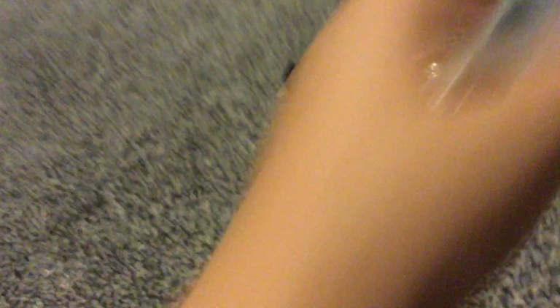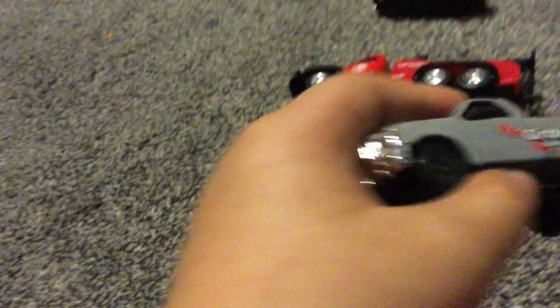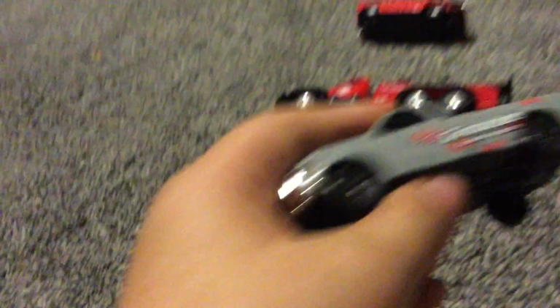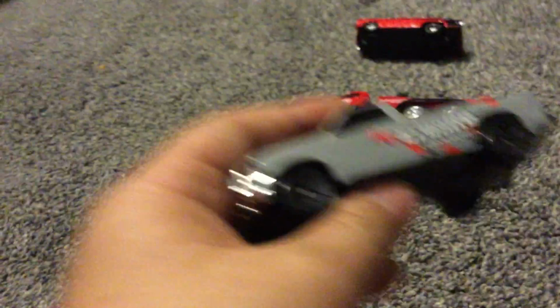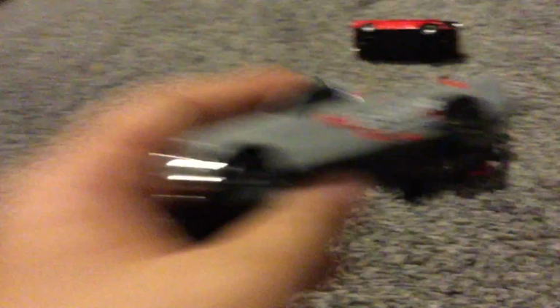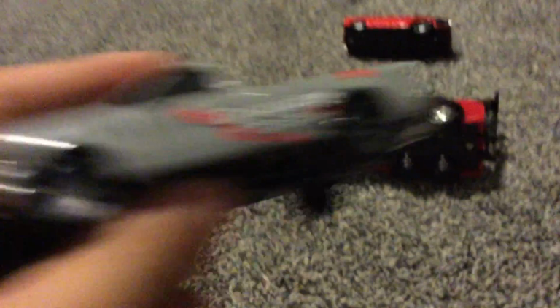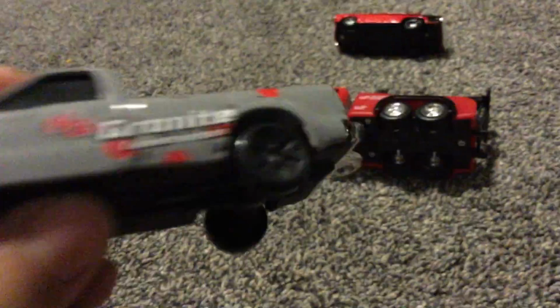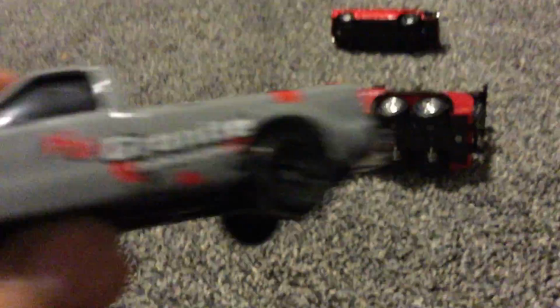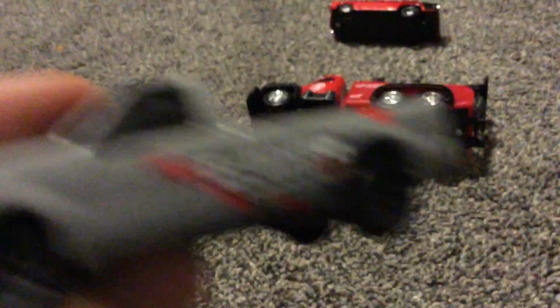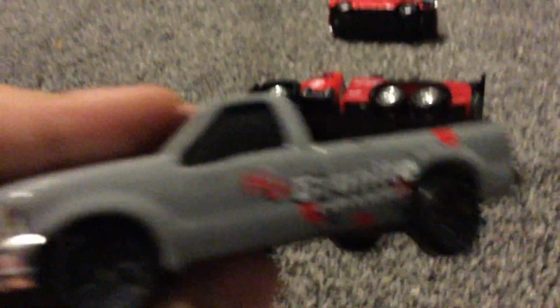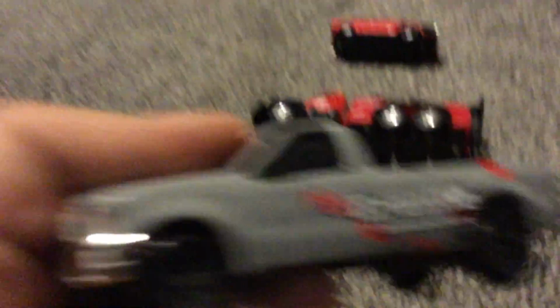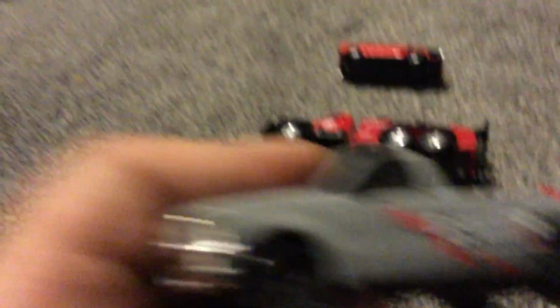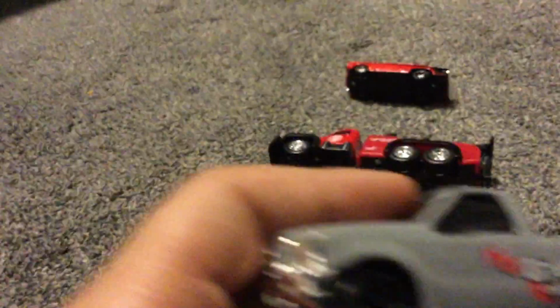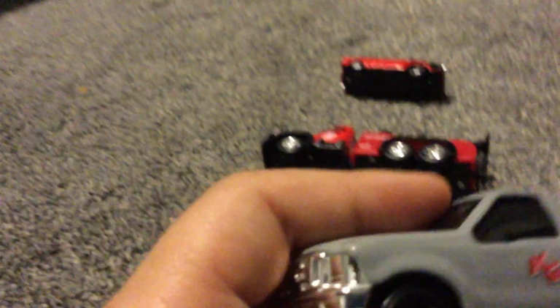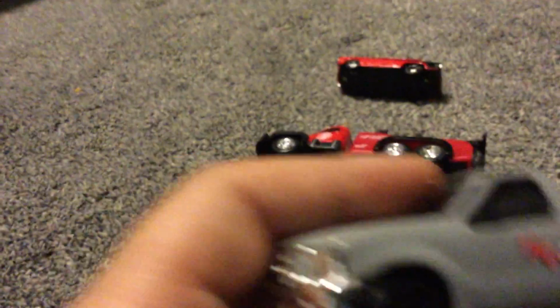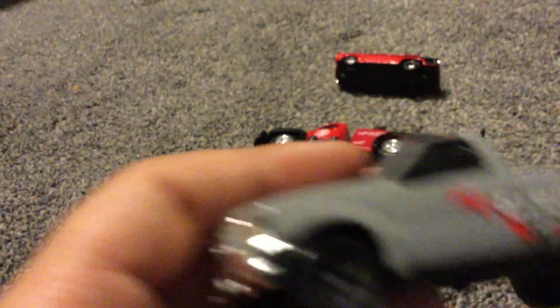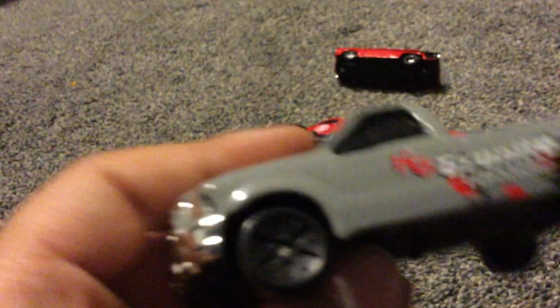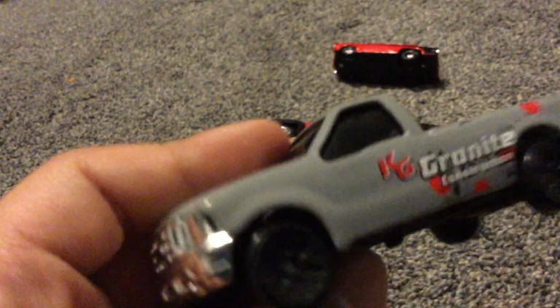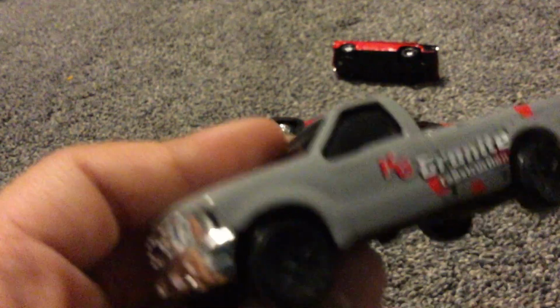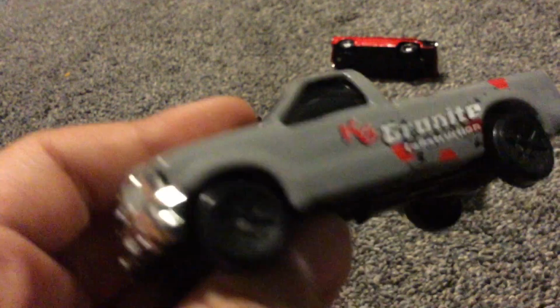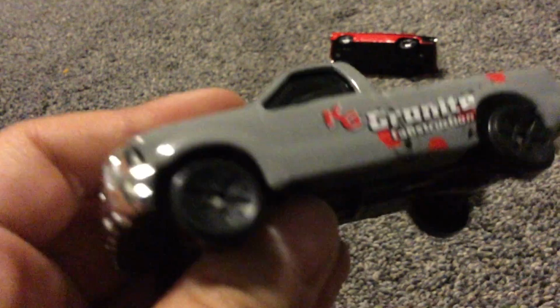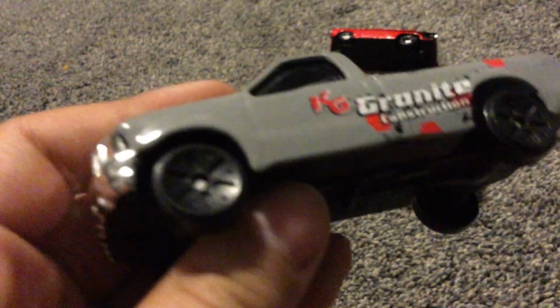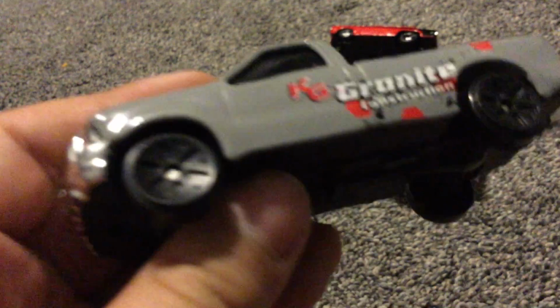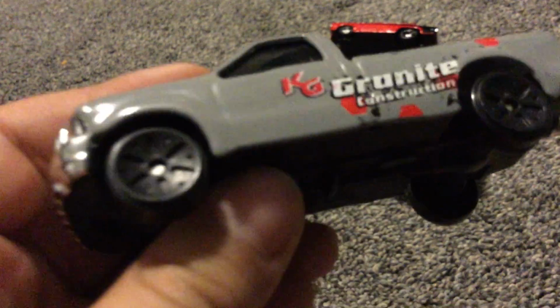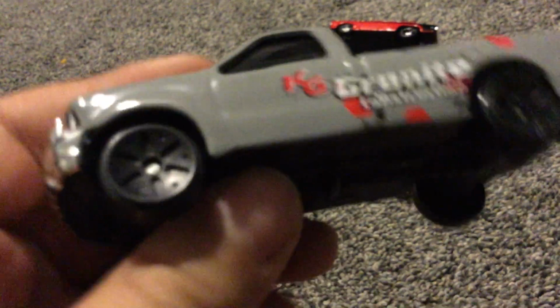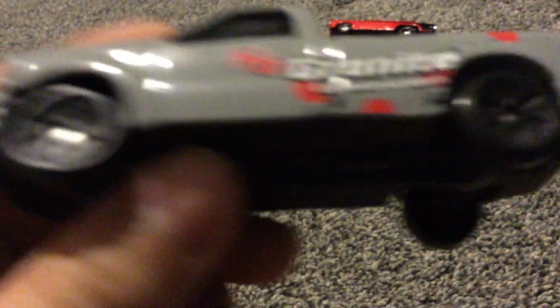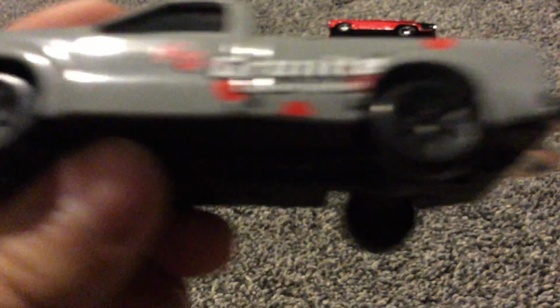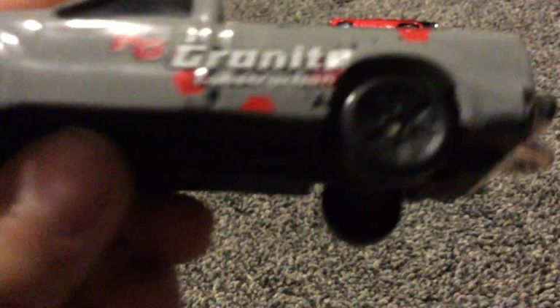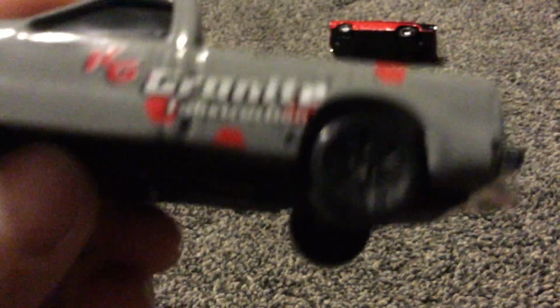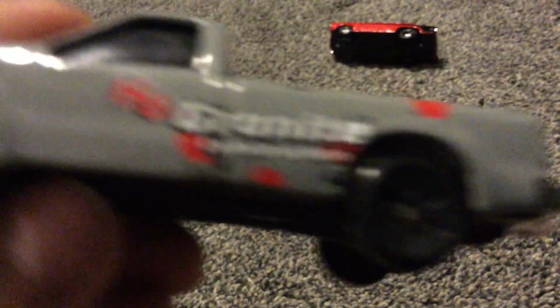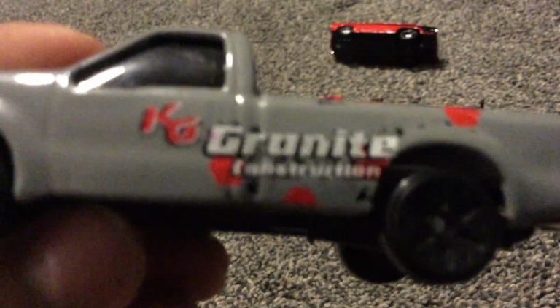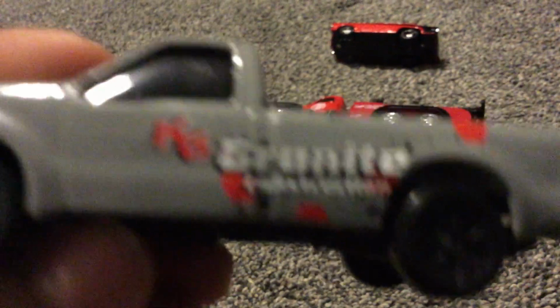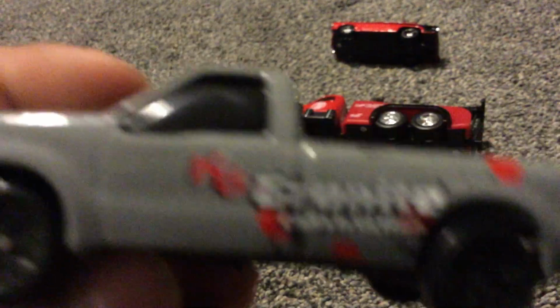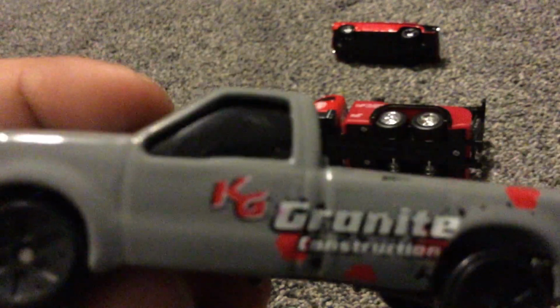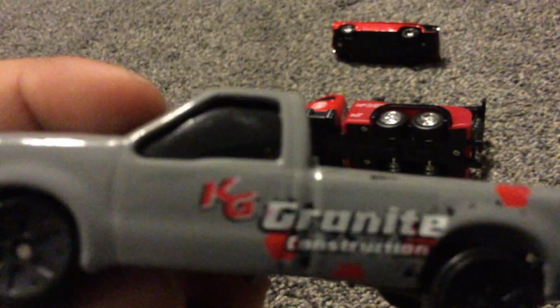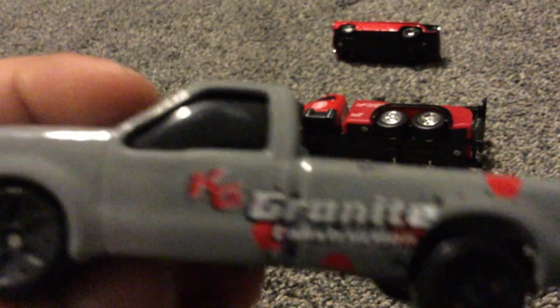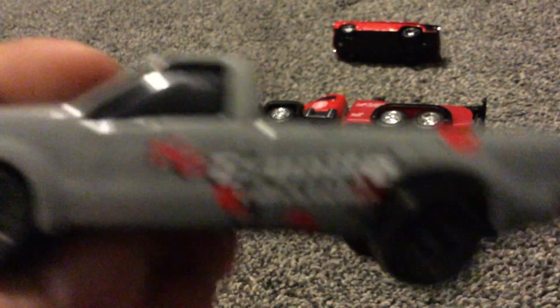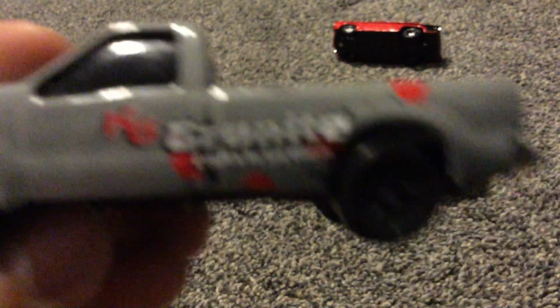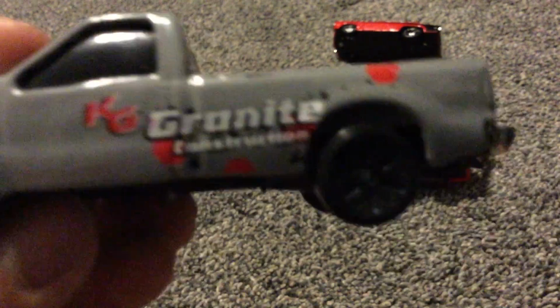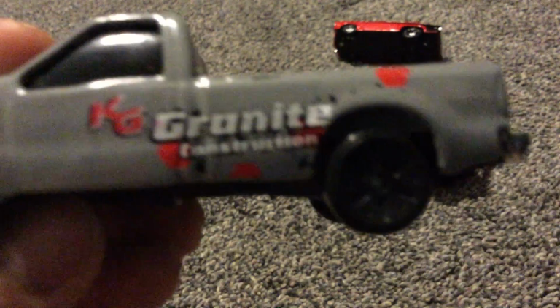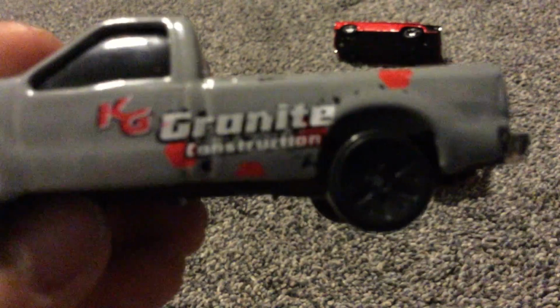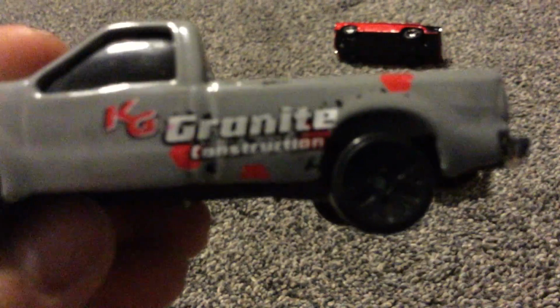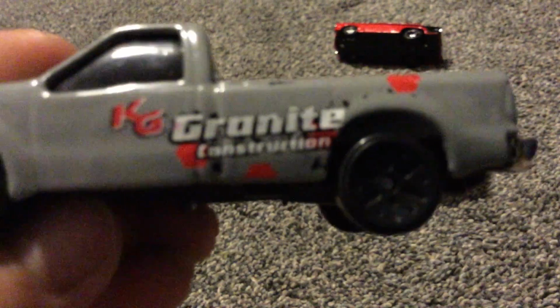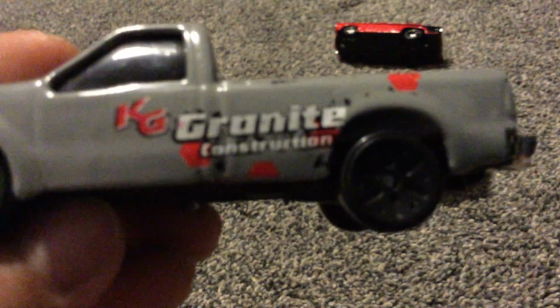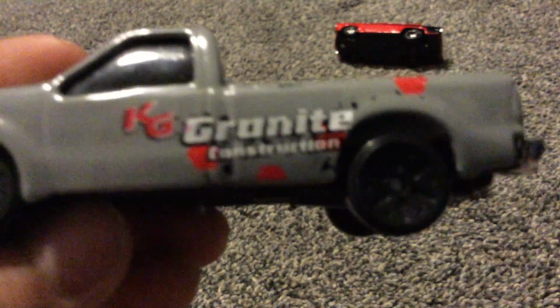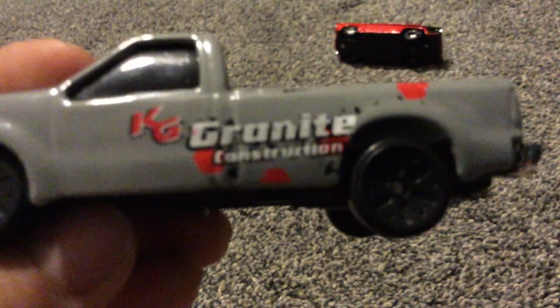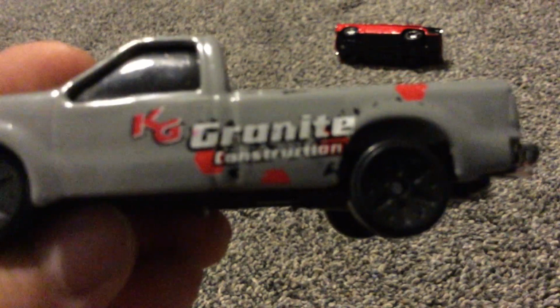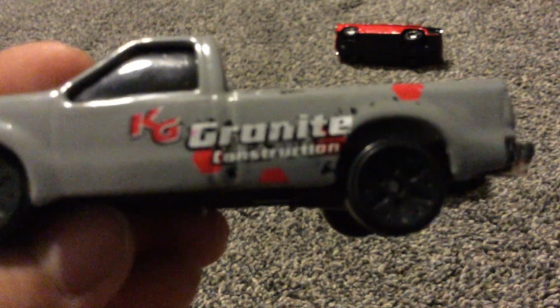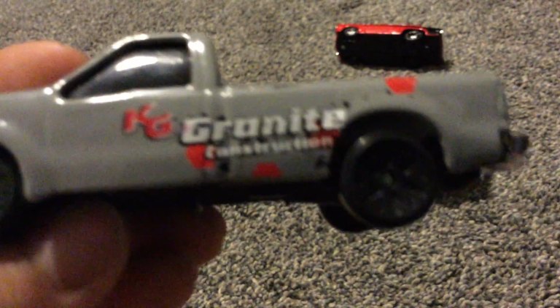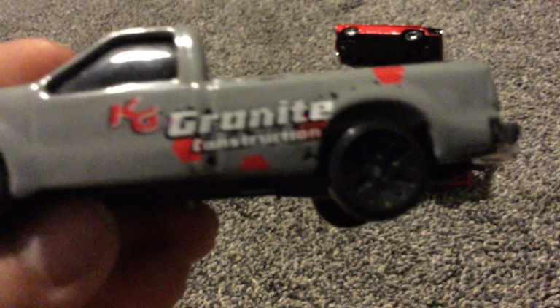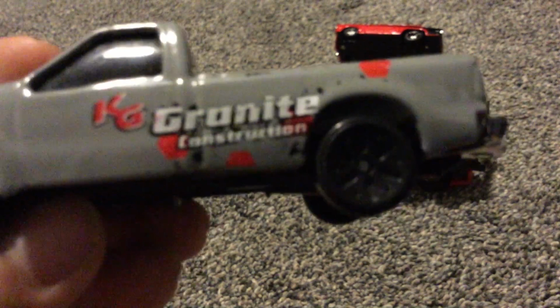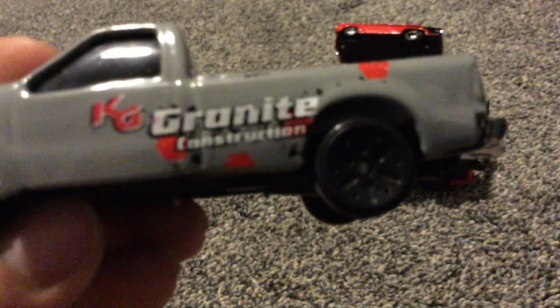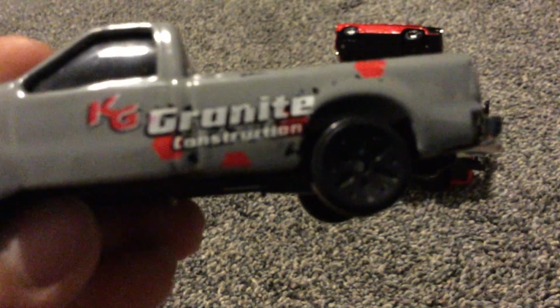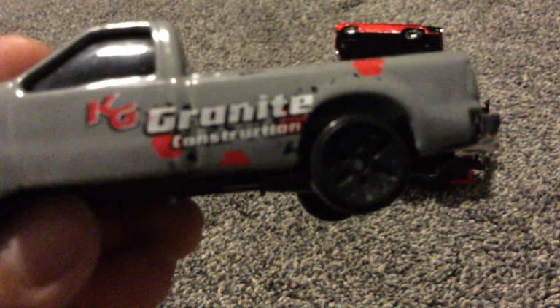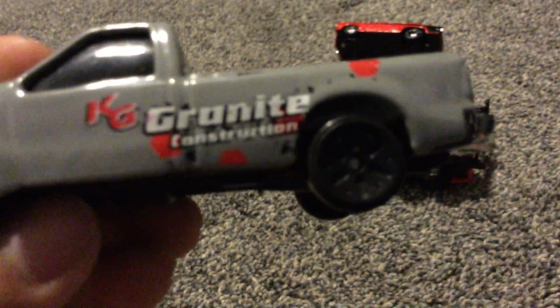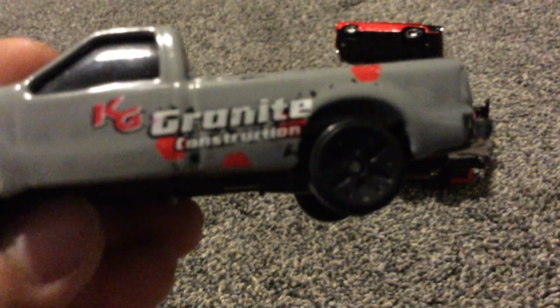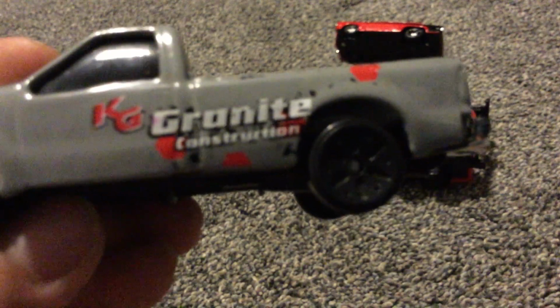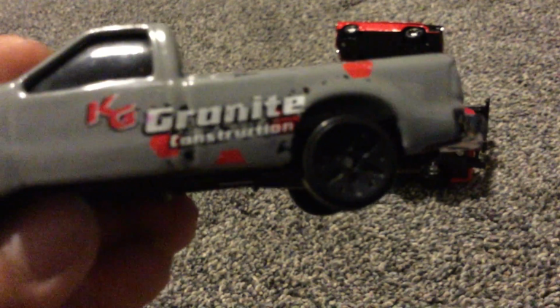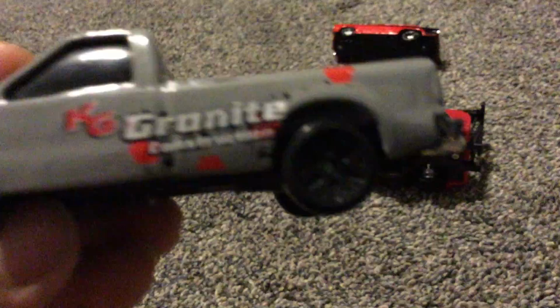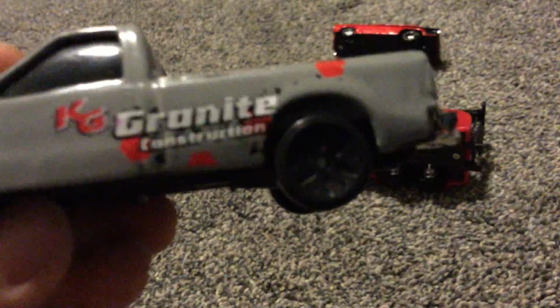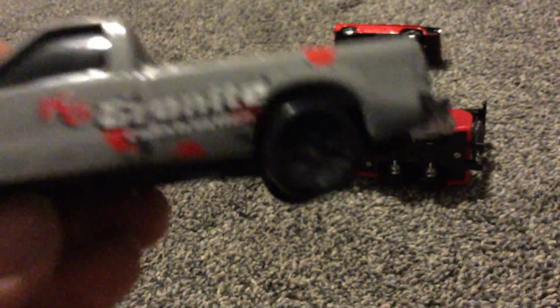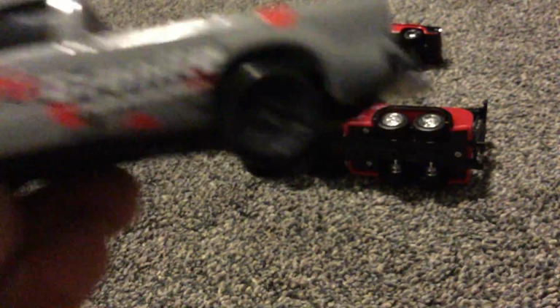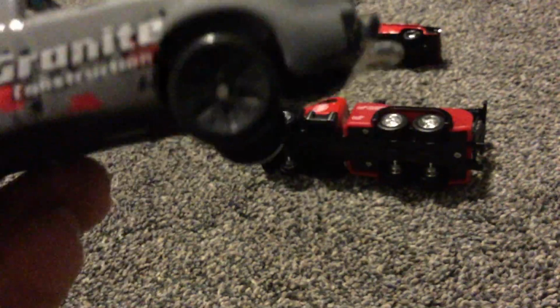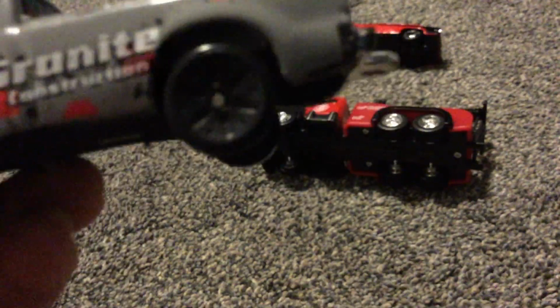Okay, and this is a pickup truck construction.